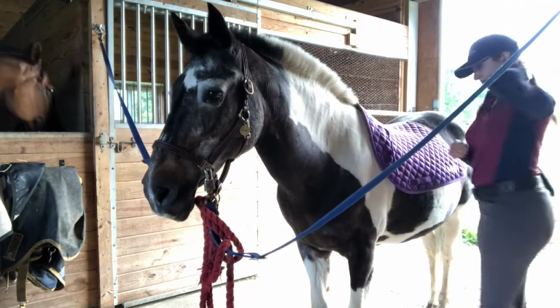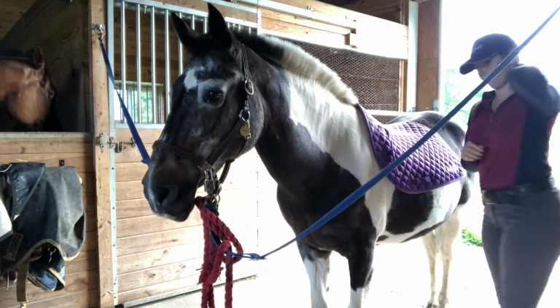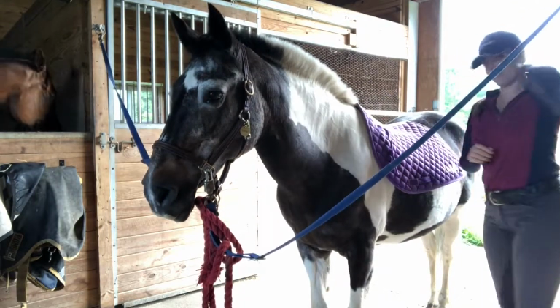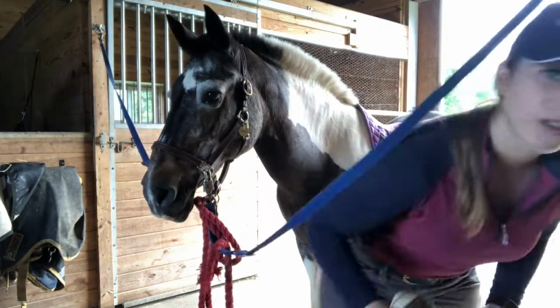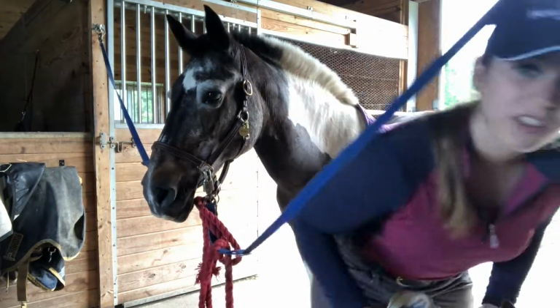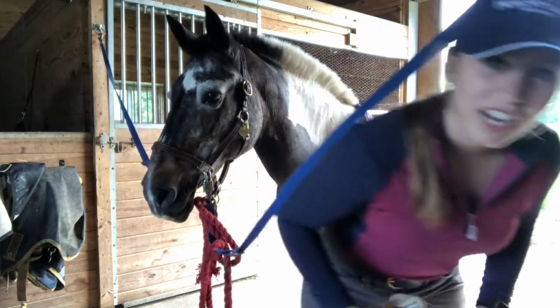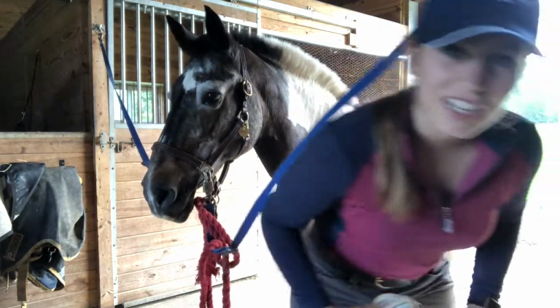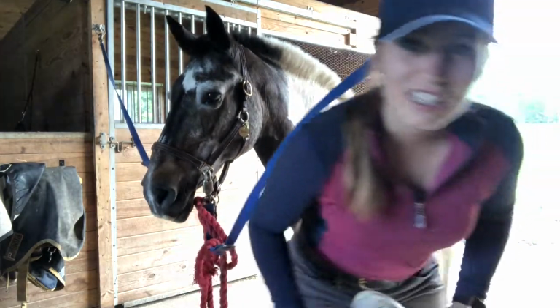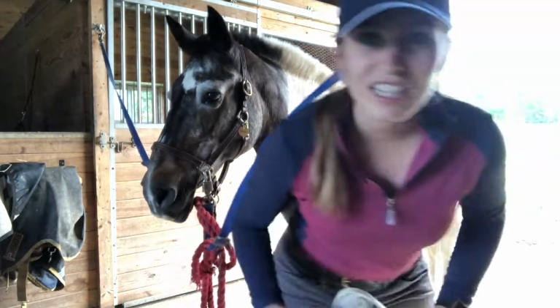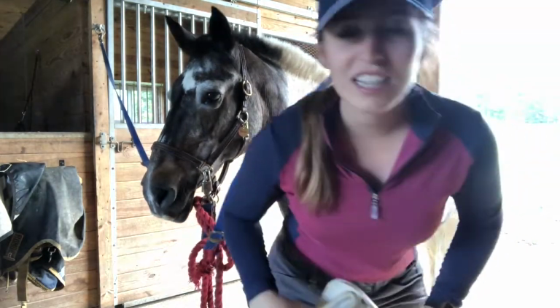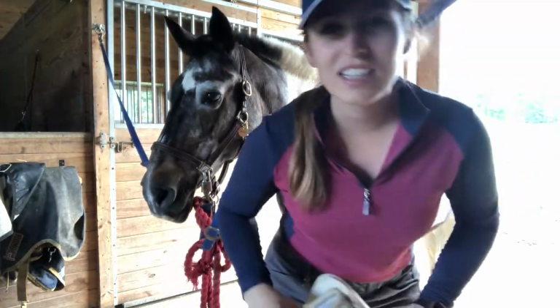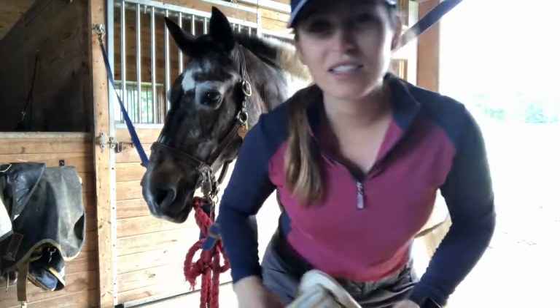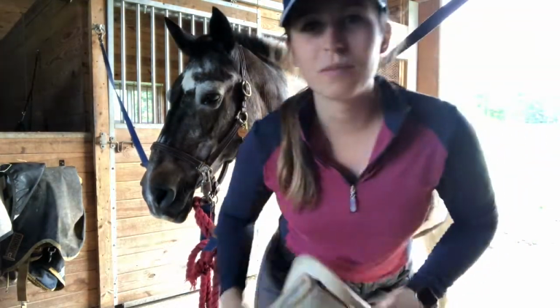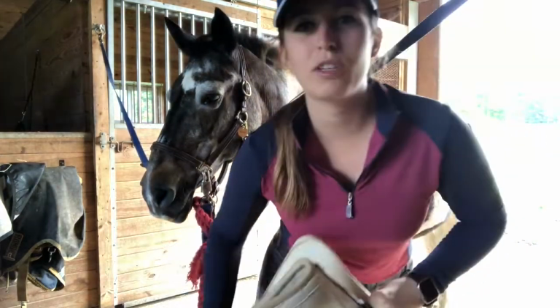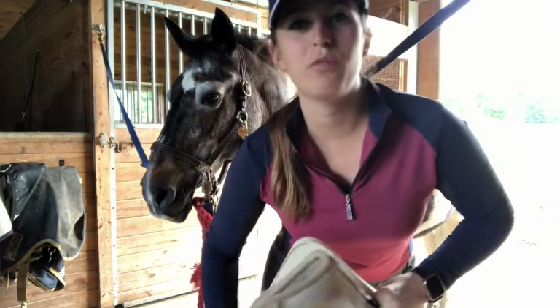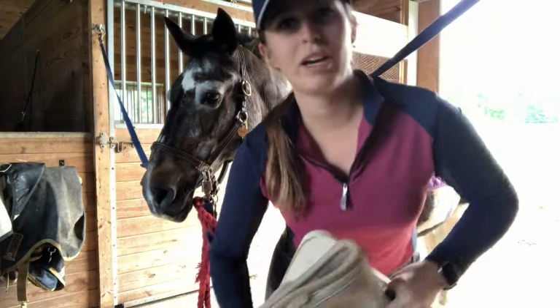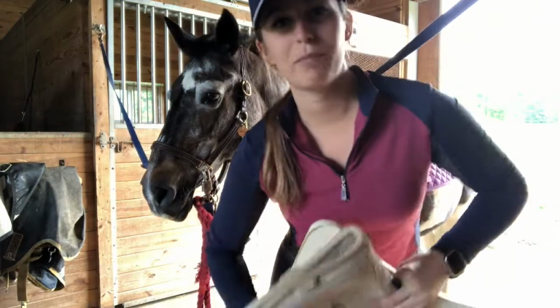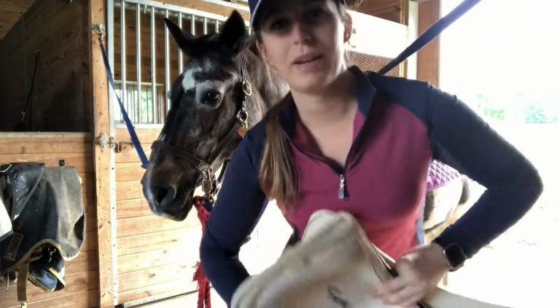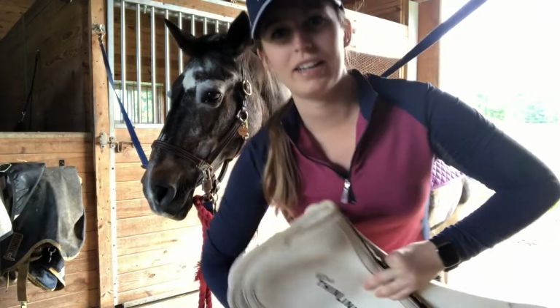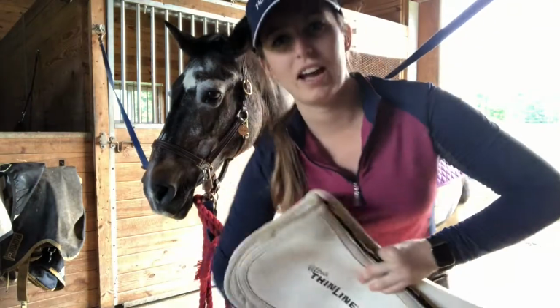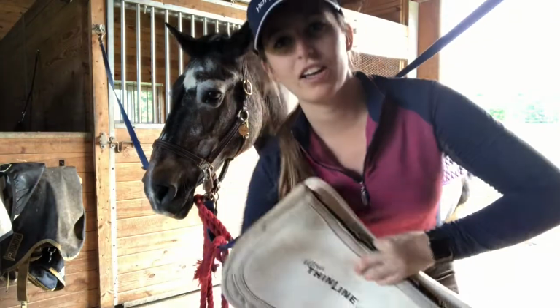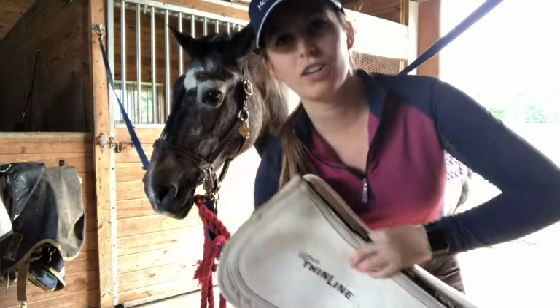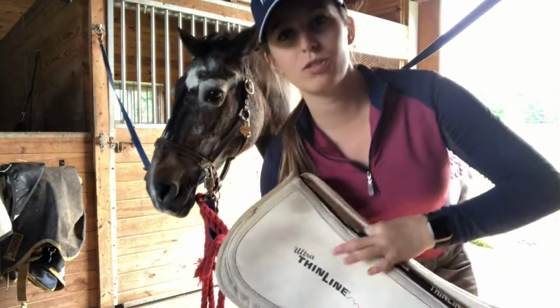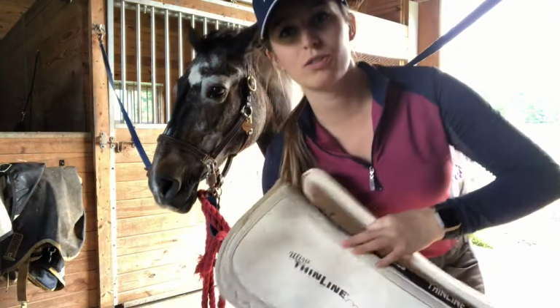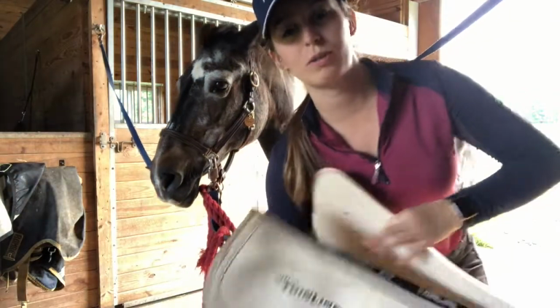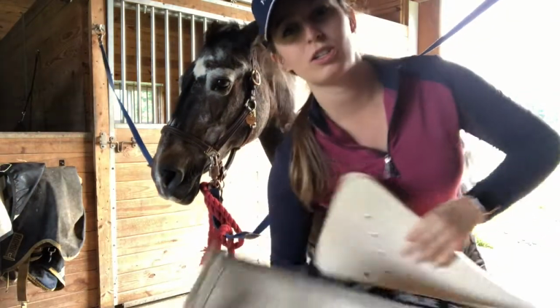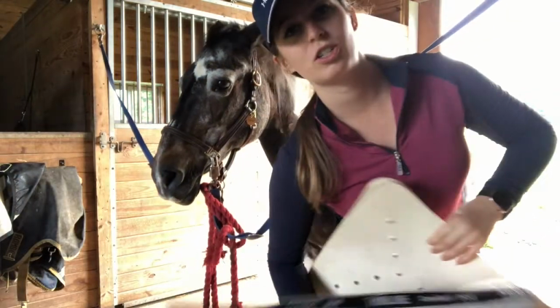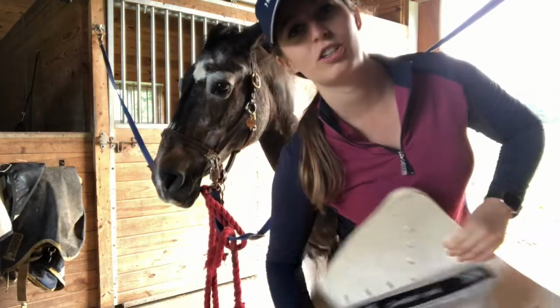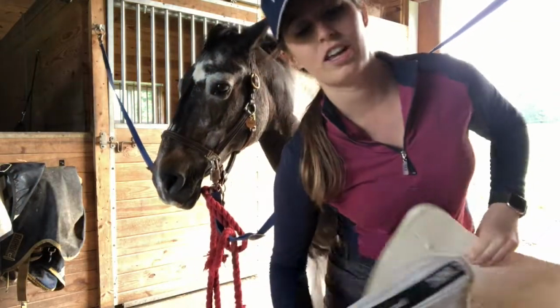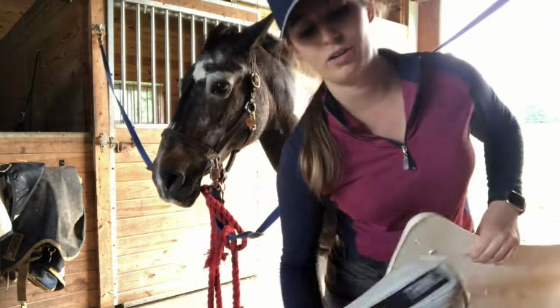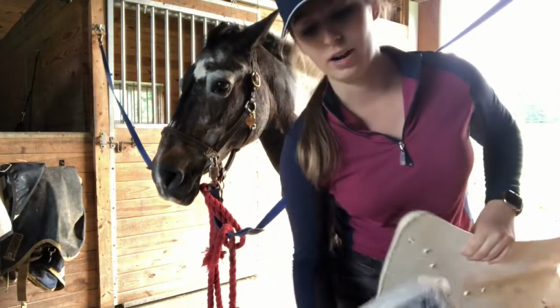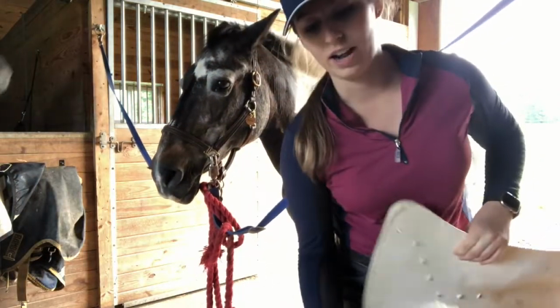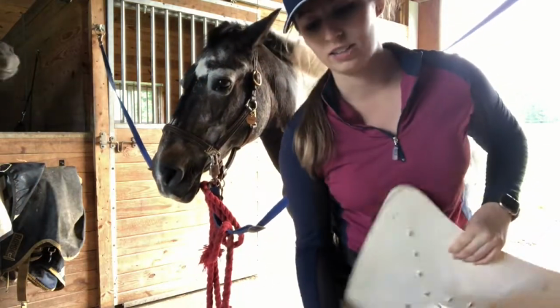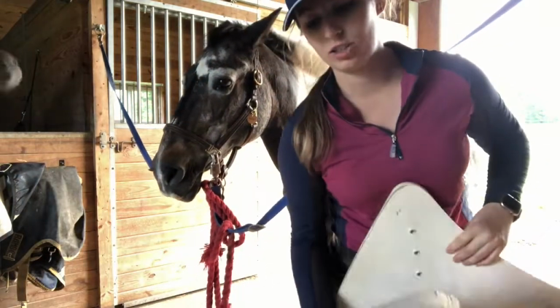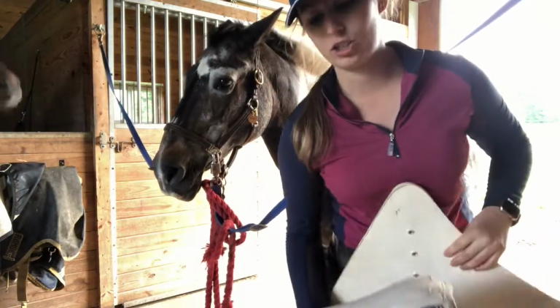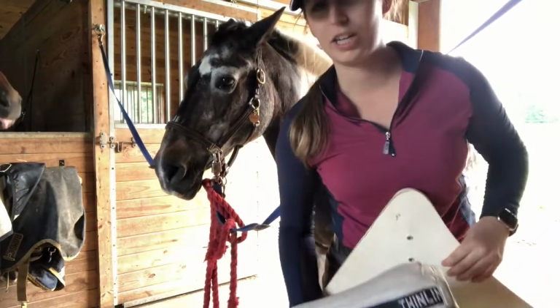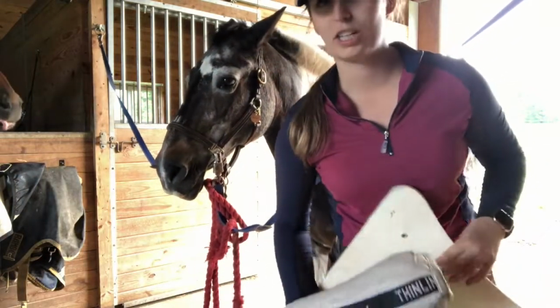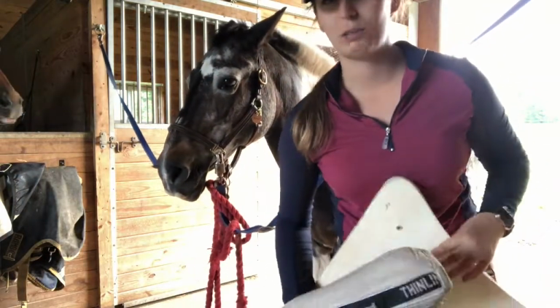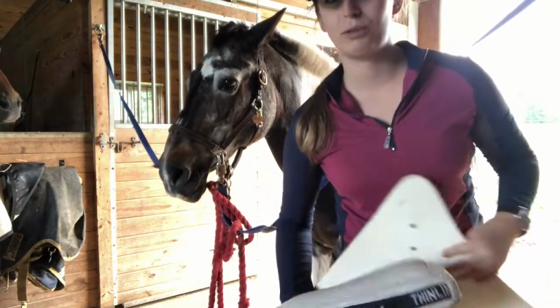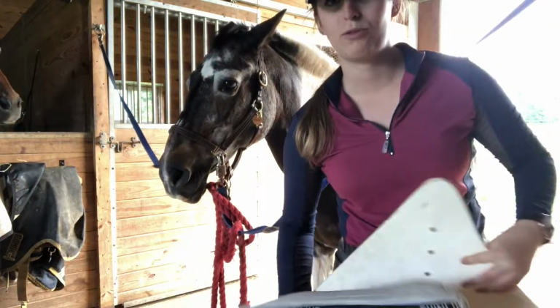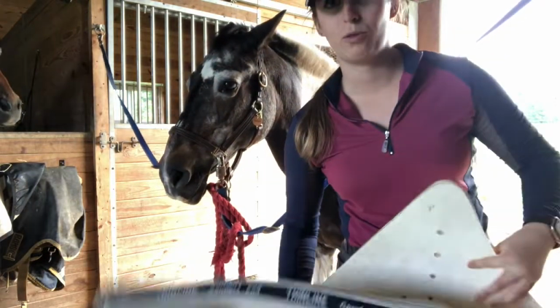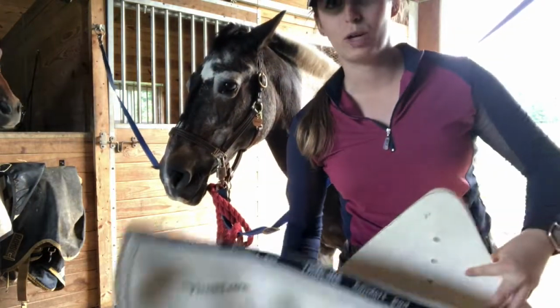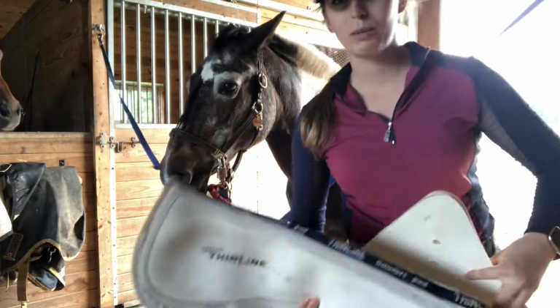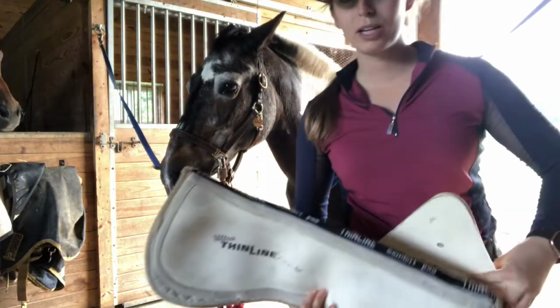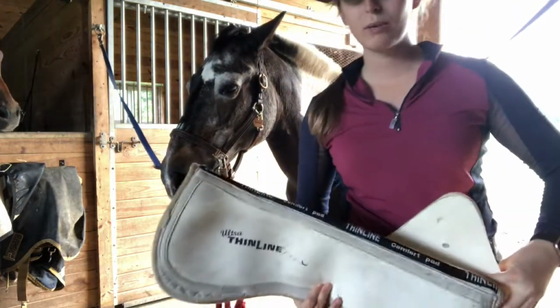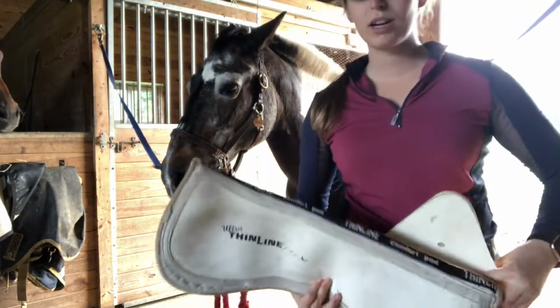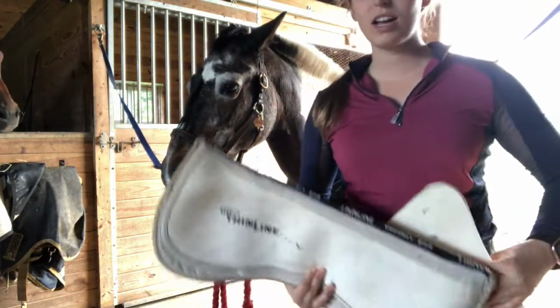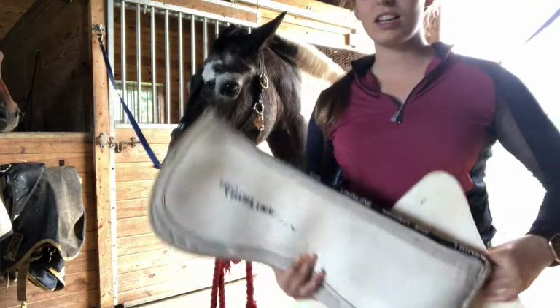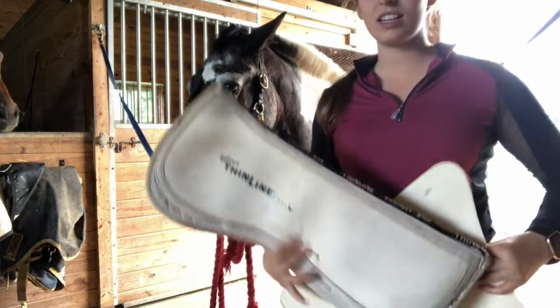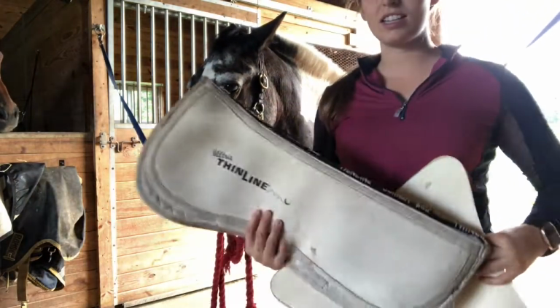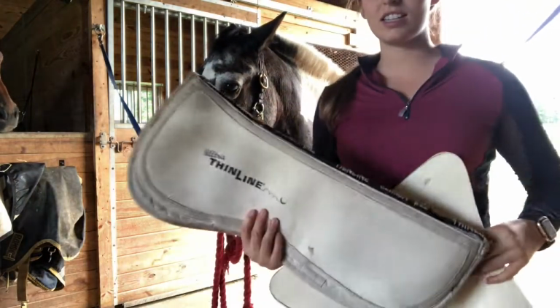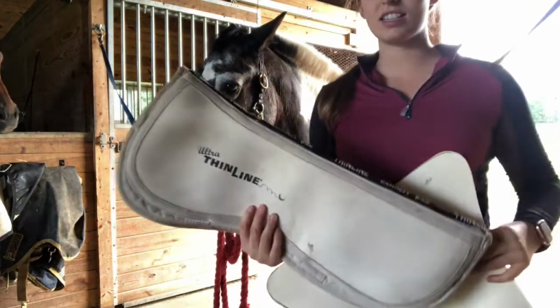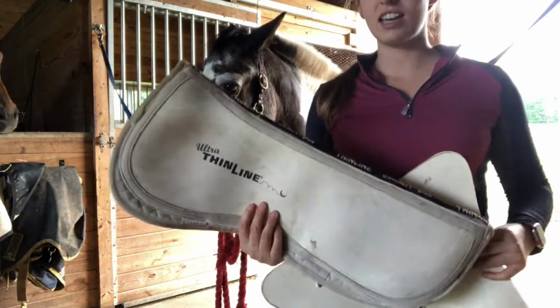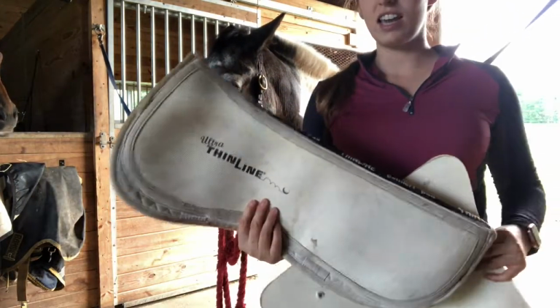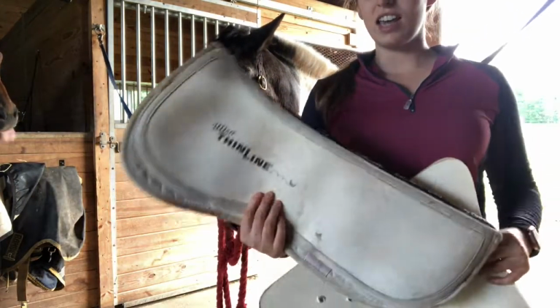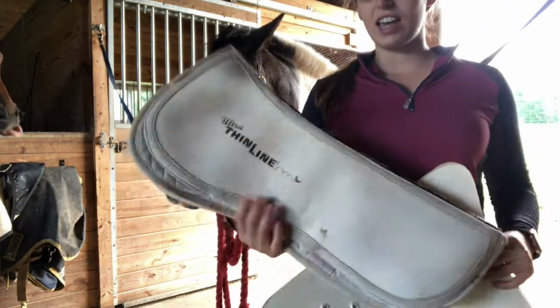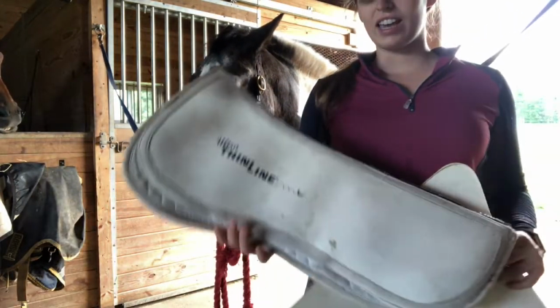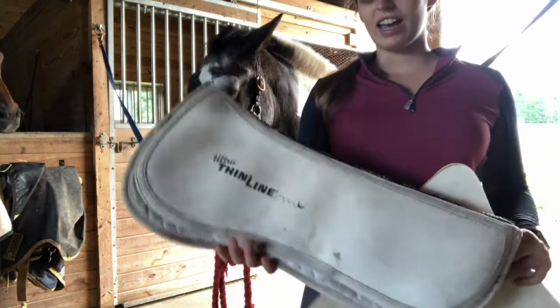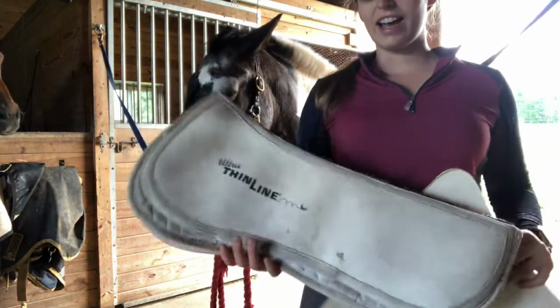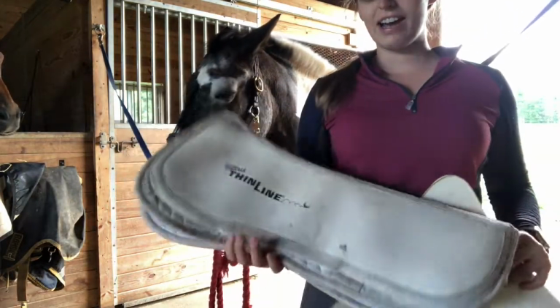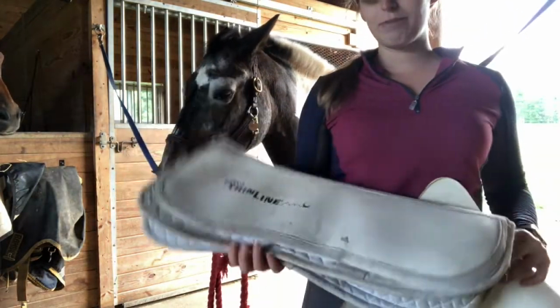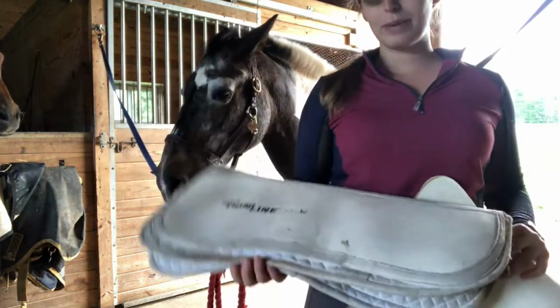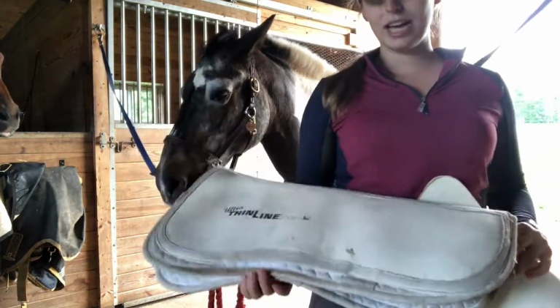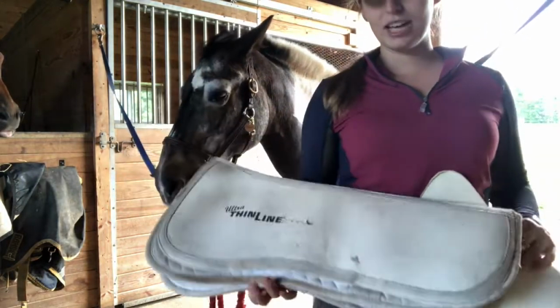The next thing is something you may or may not use — make sure that you ask your trainer before putting one on — and that is a half pad.